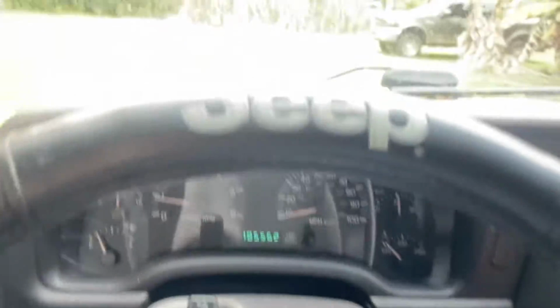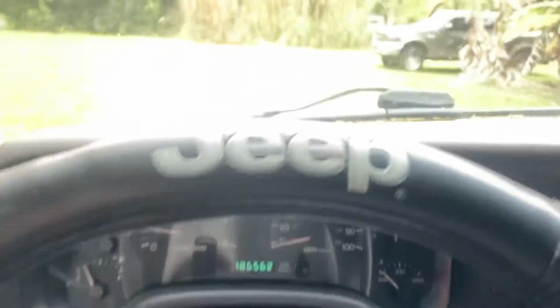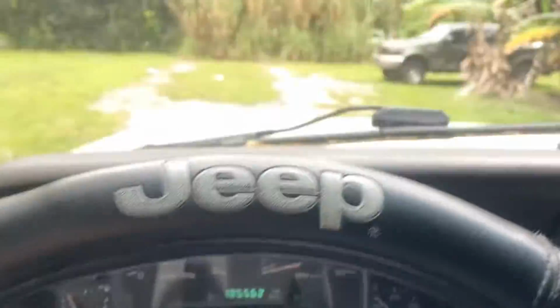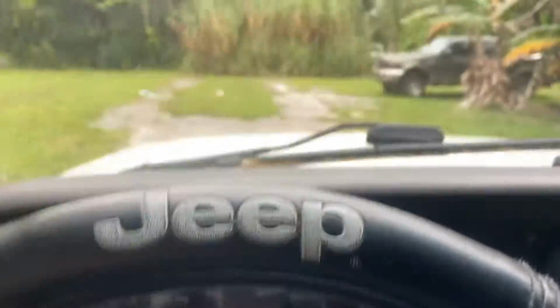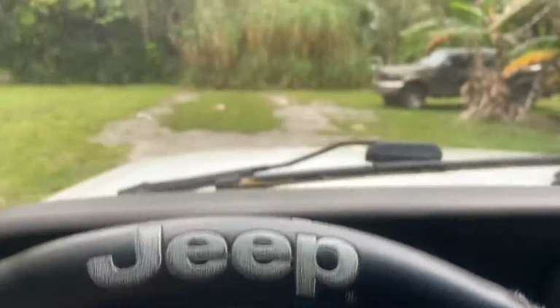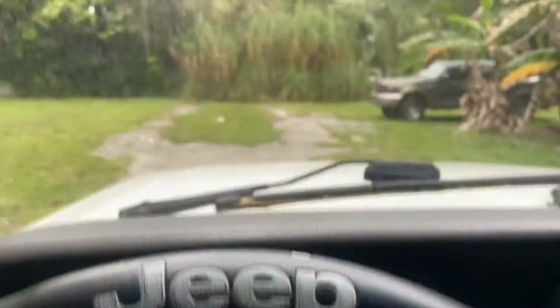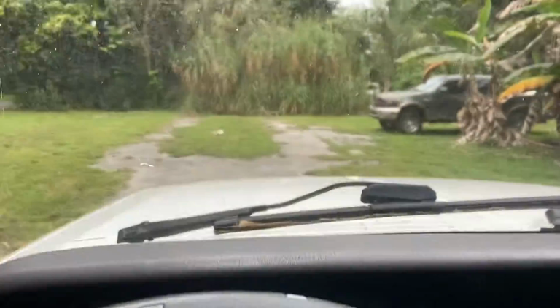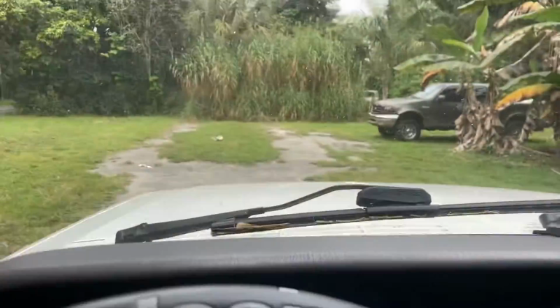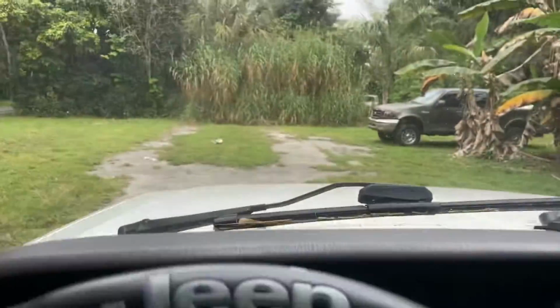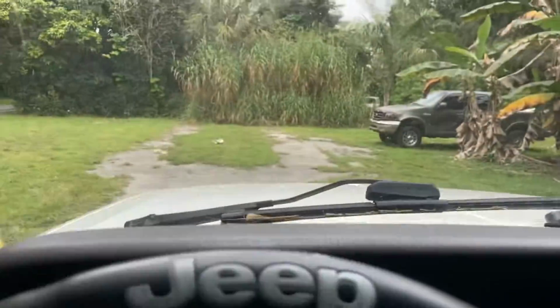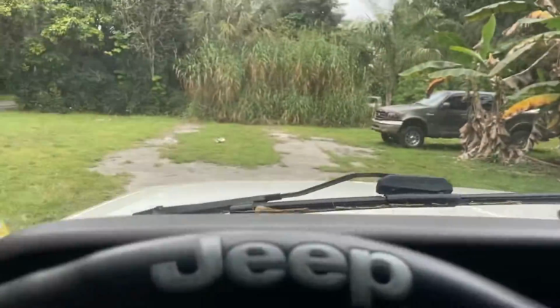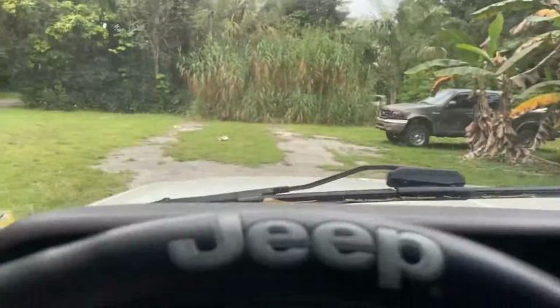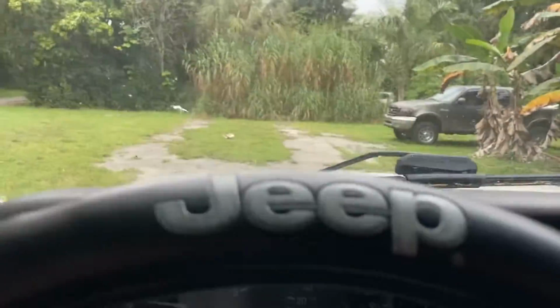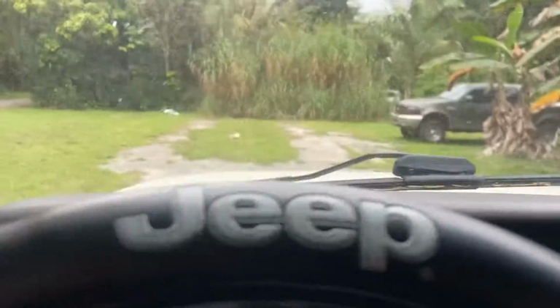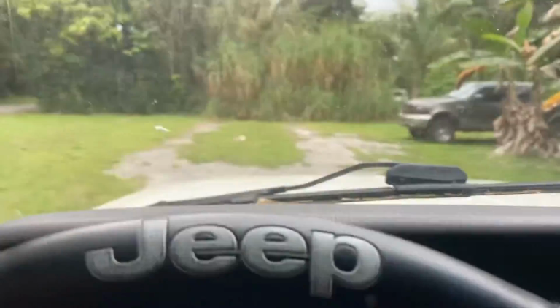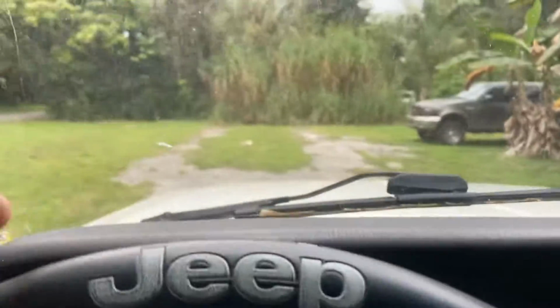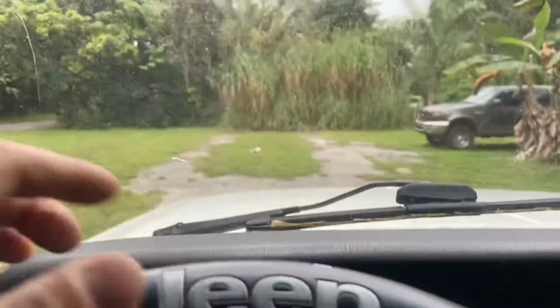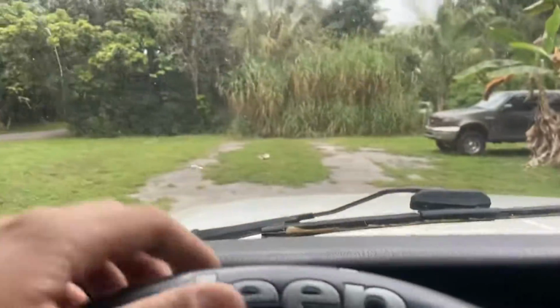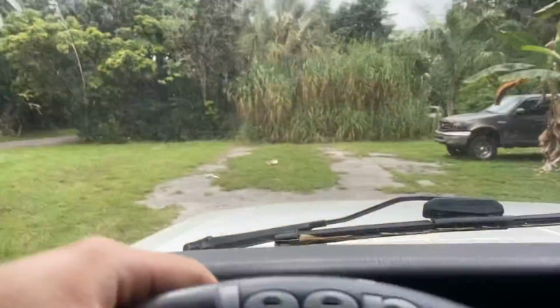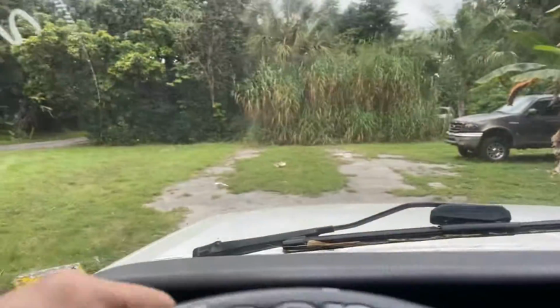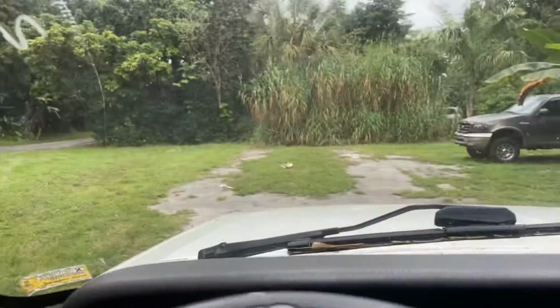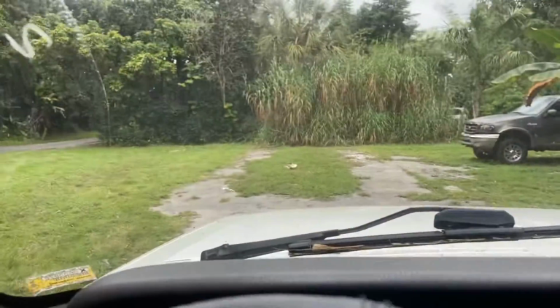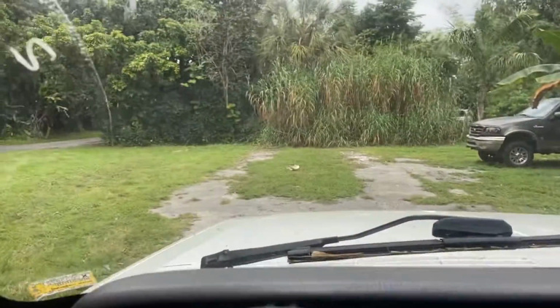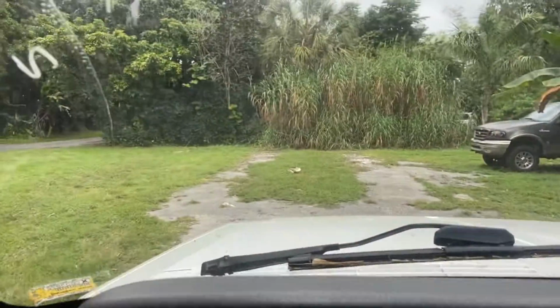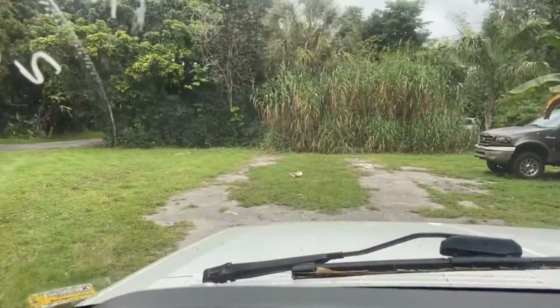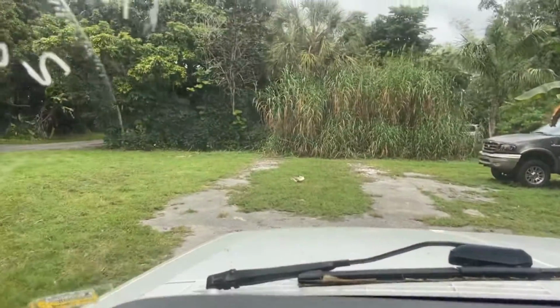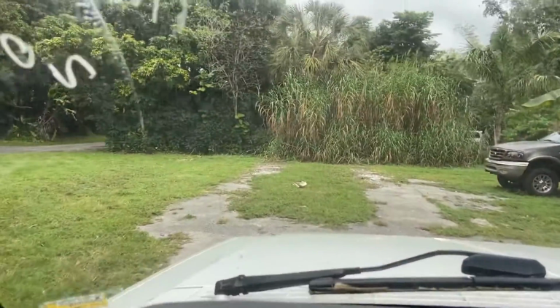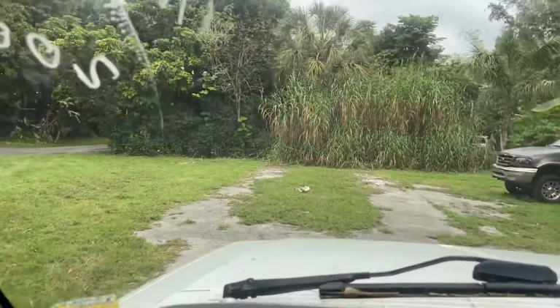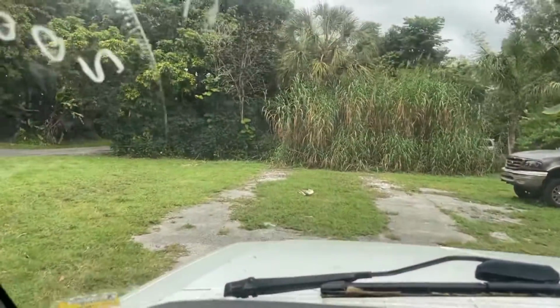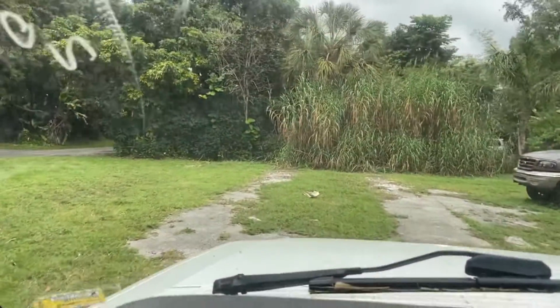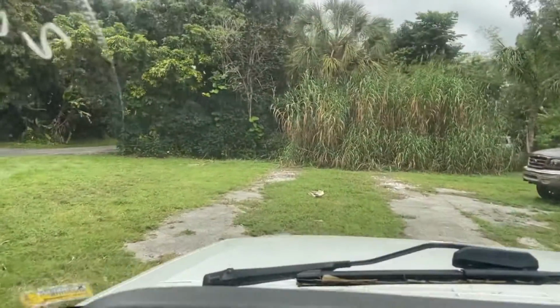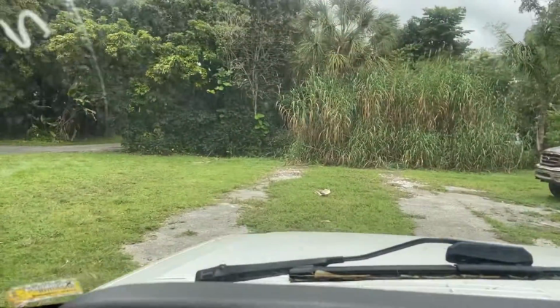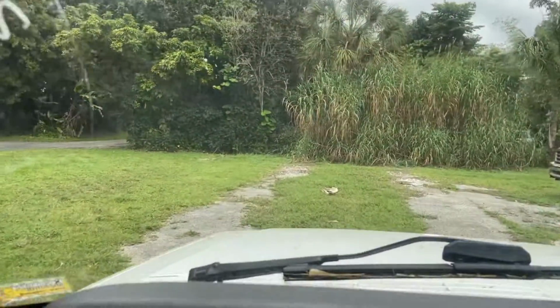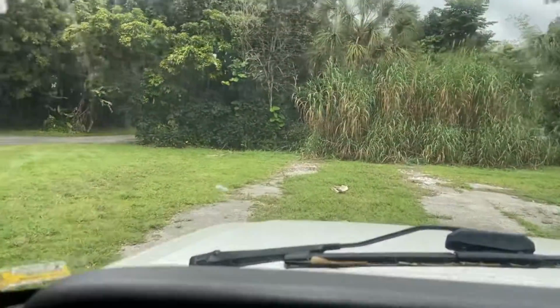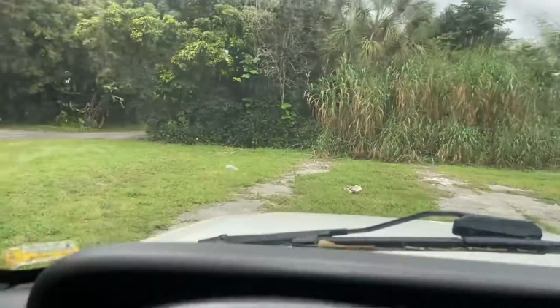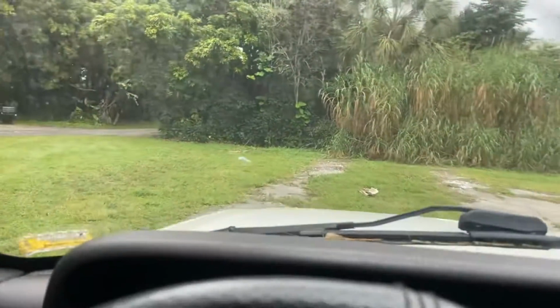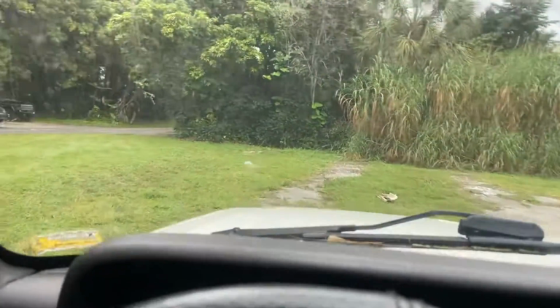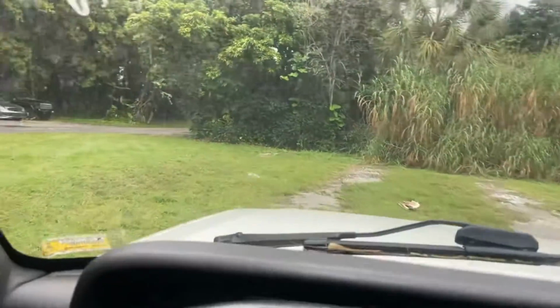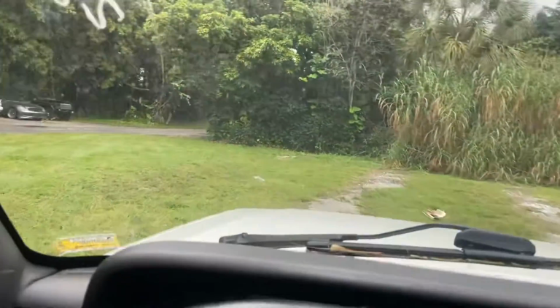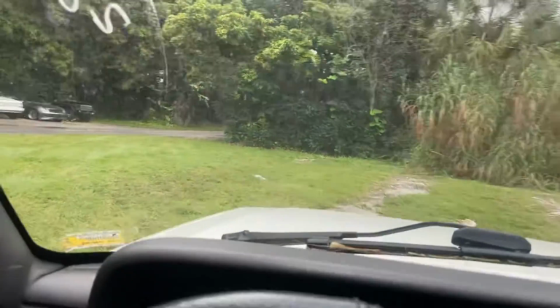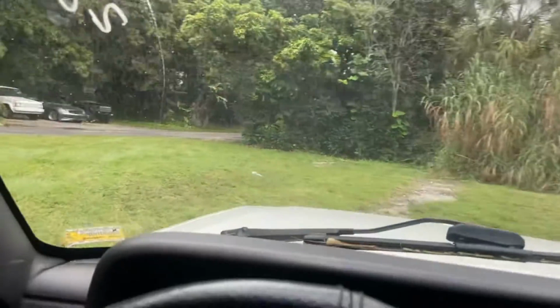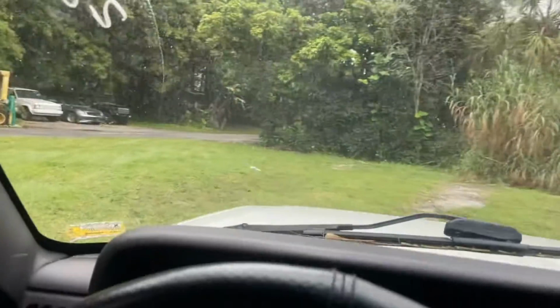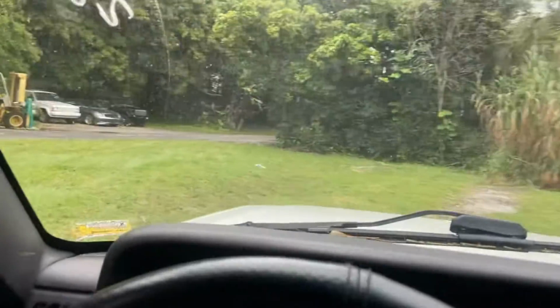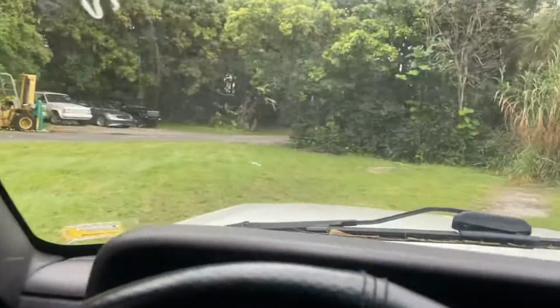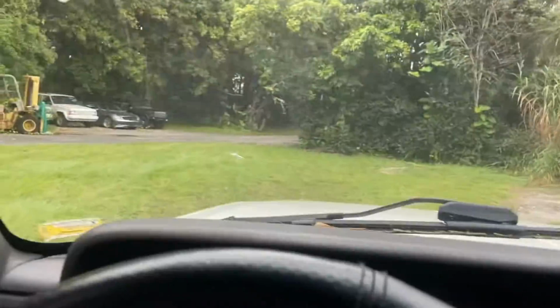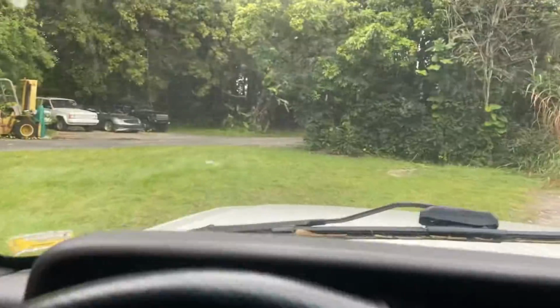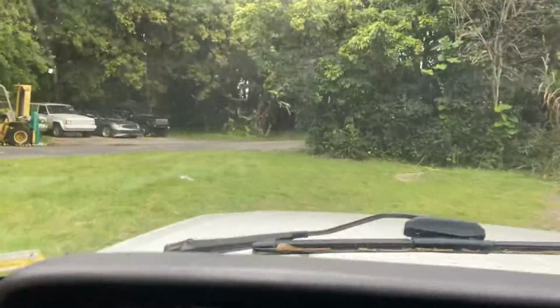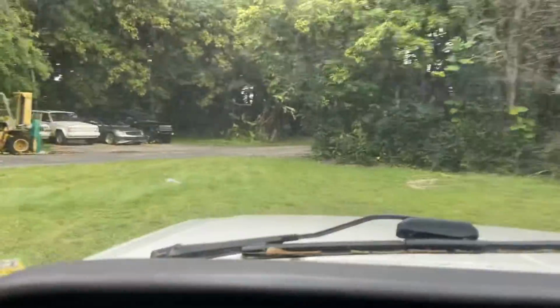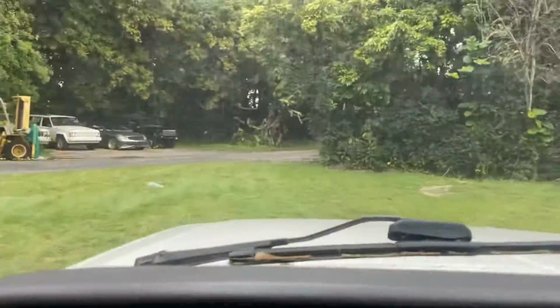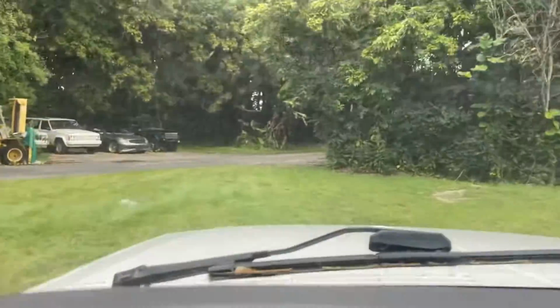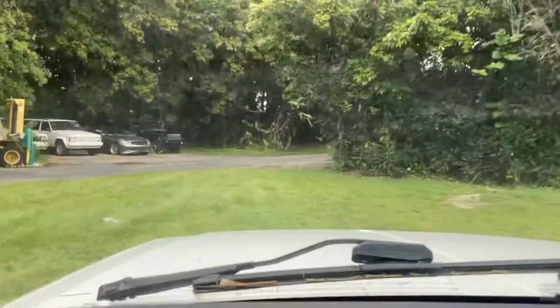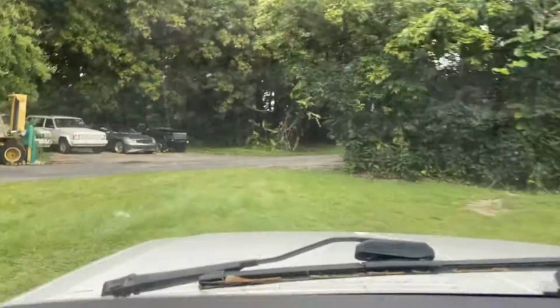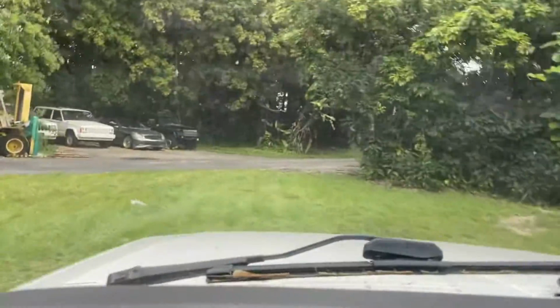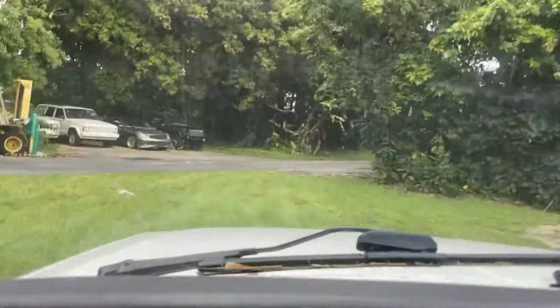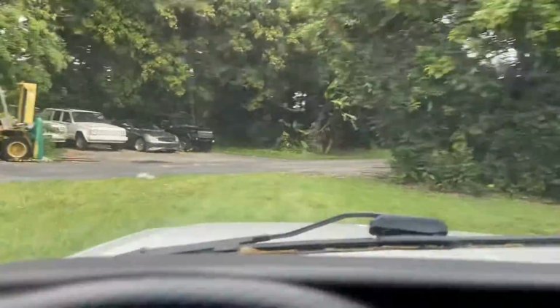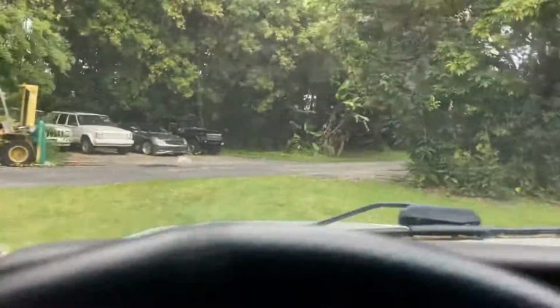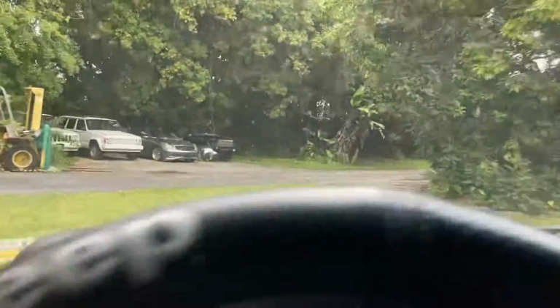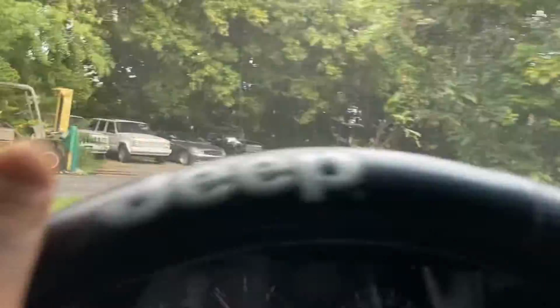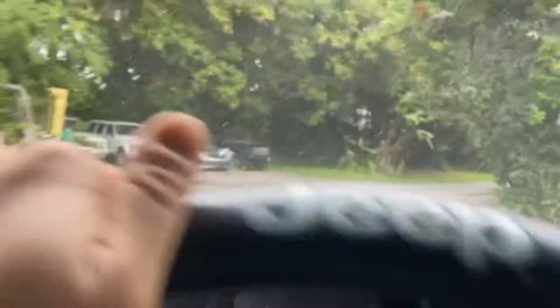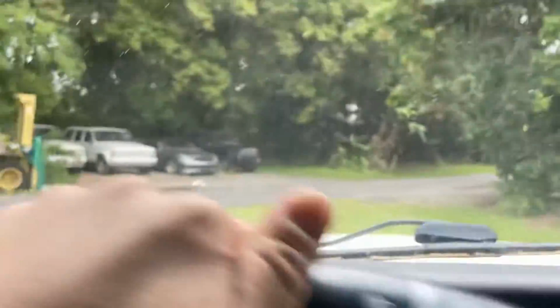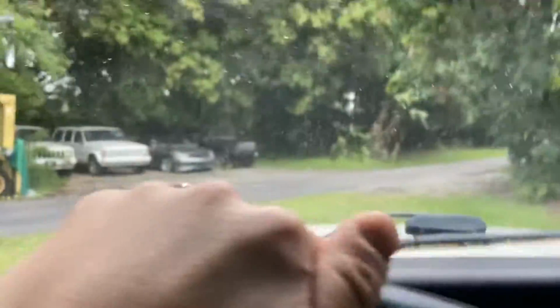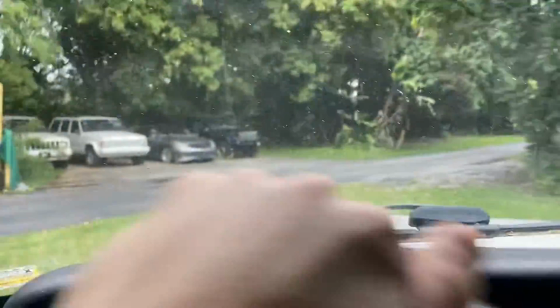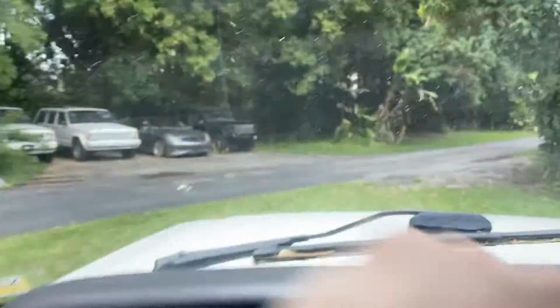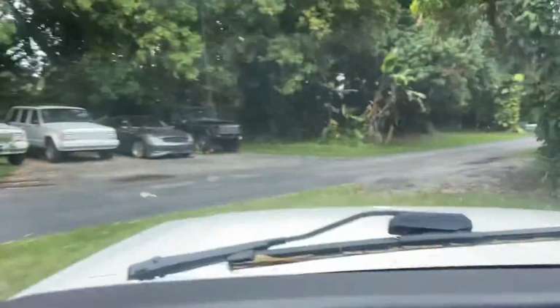Alright, let's go for a test drive. A lot of power on this one.